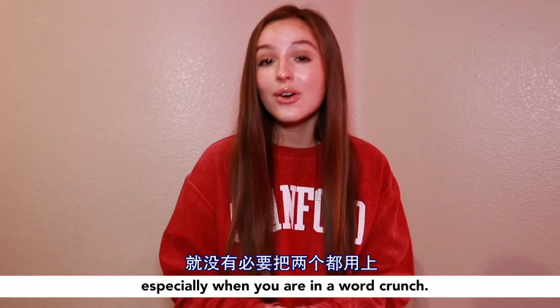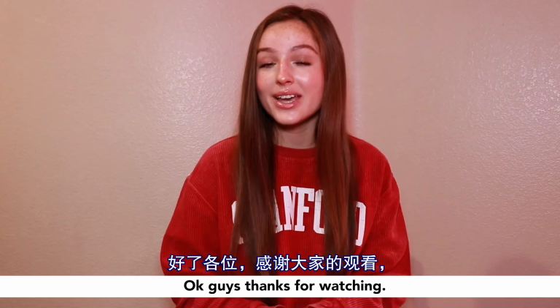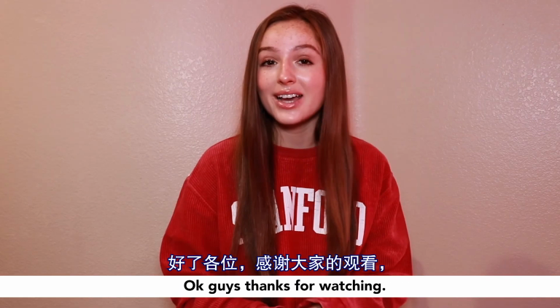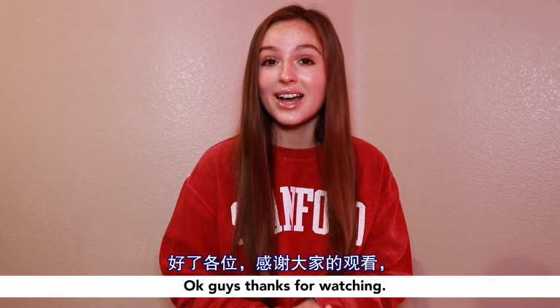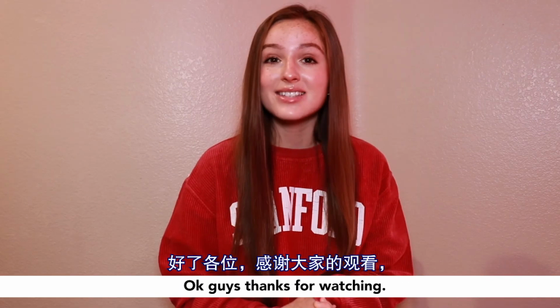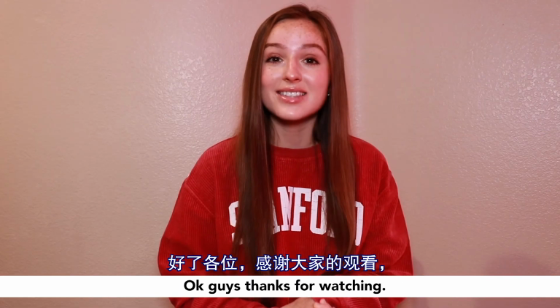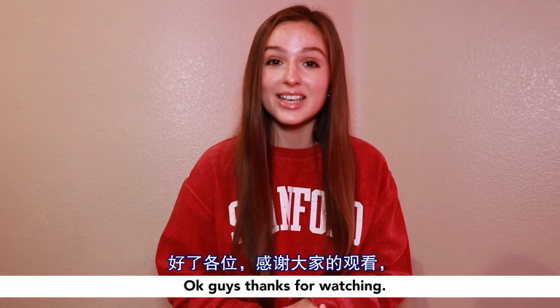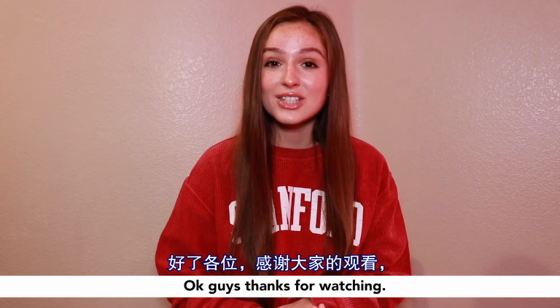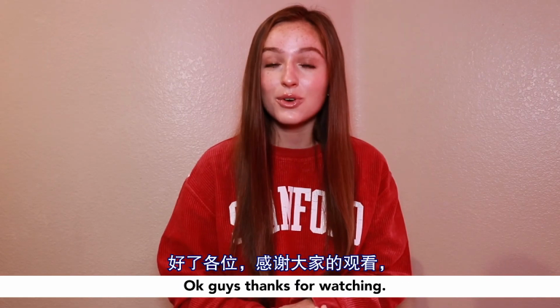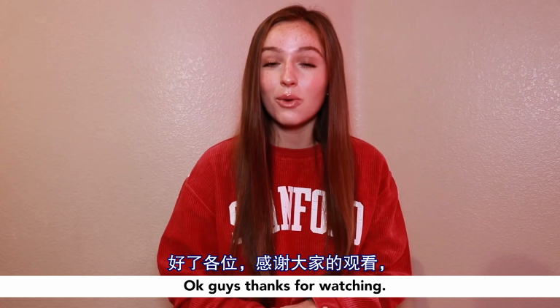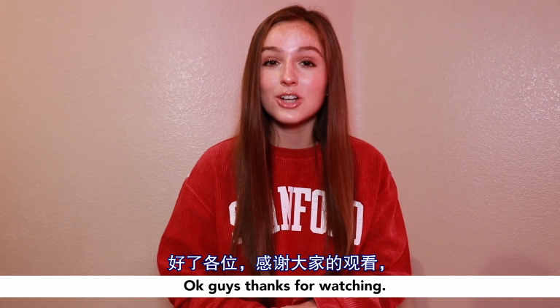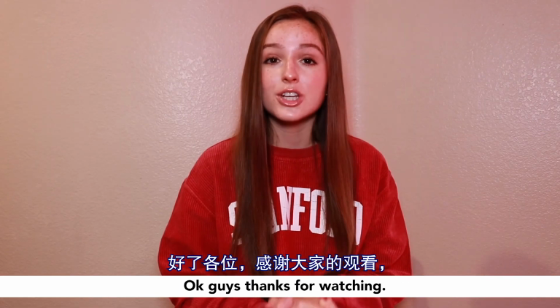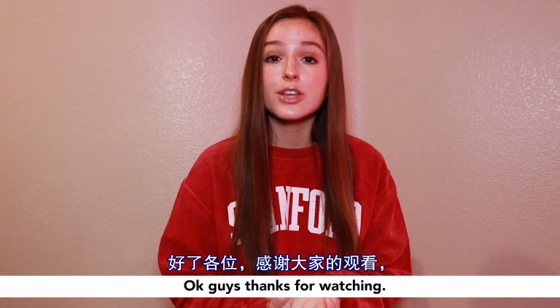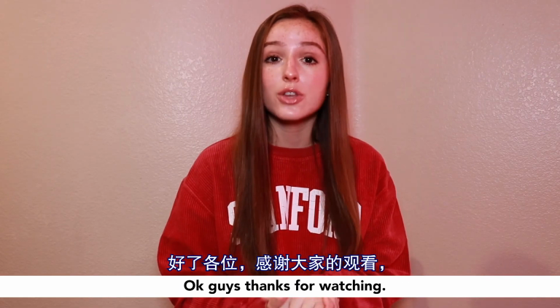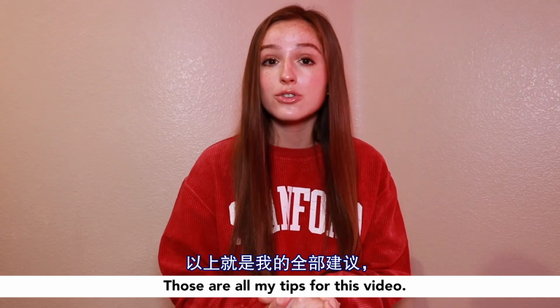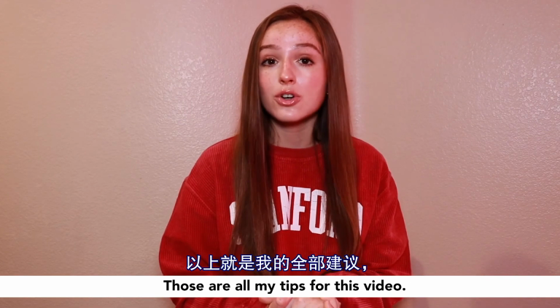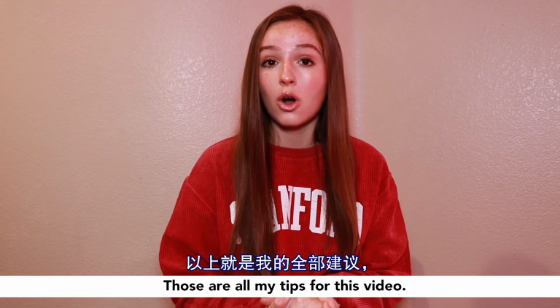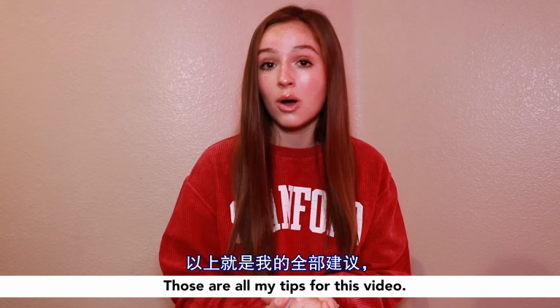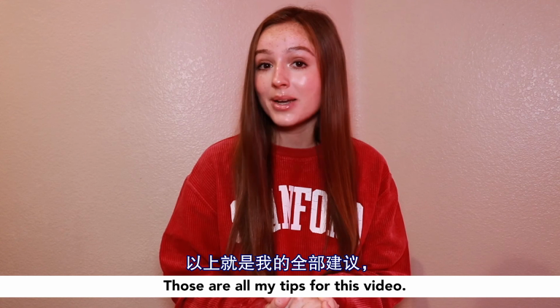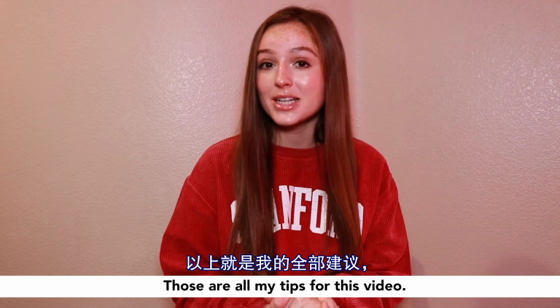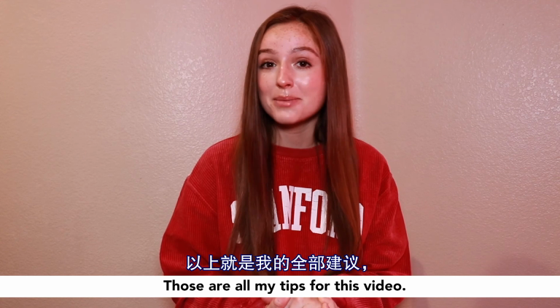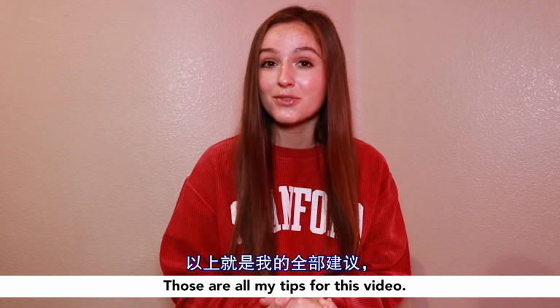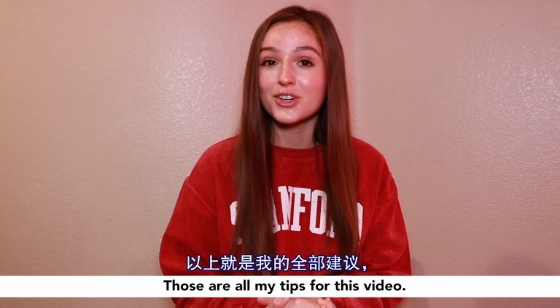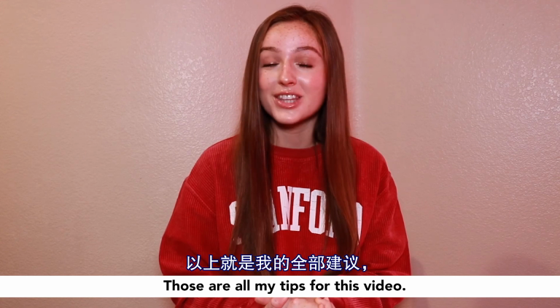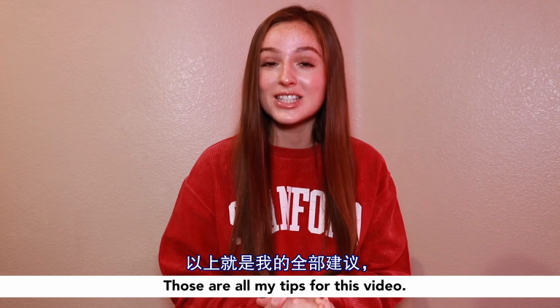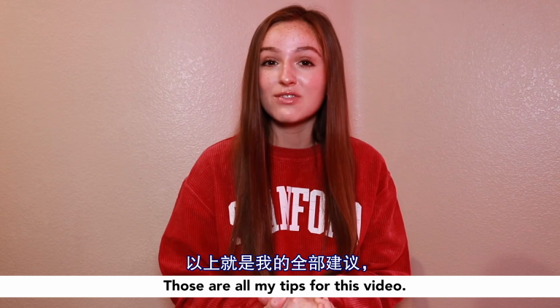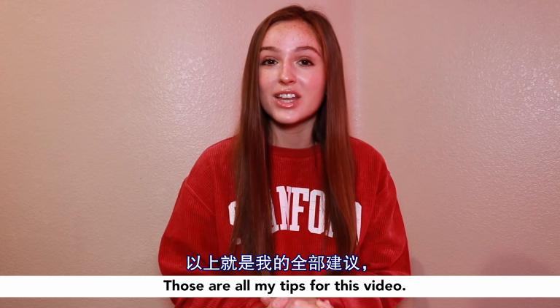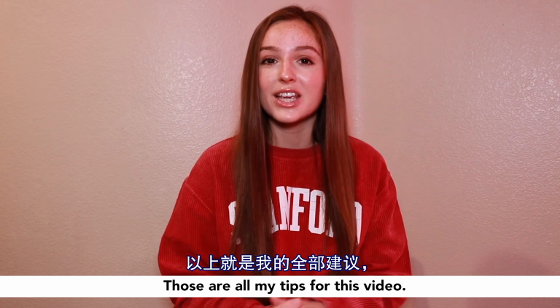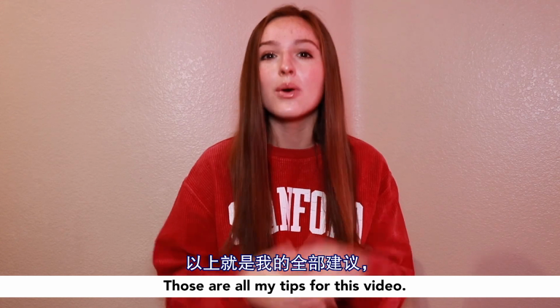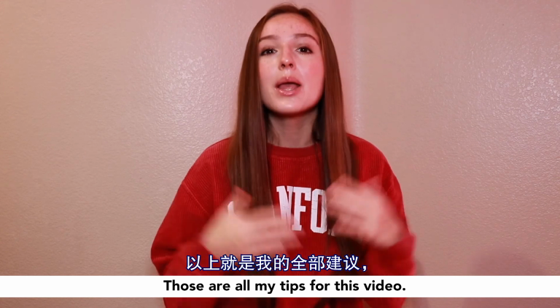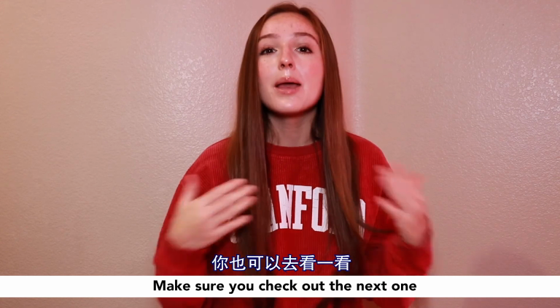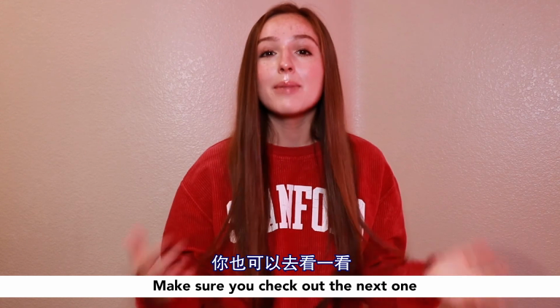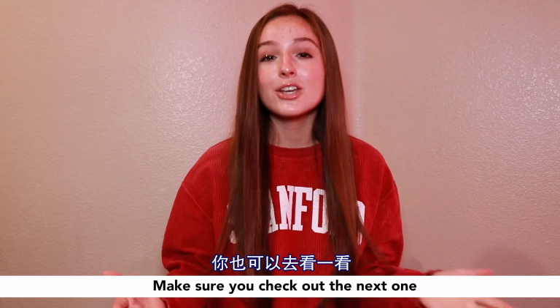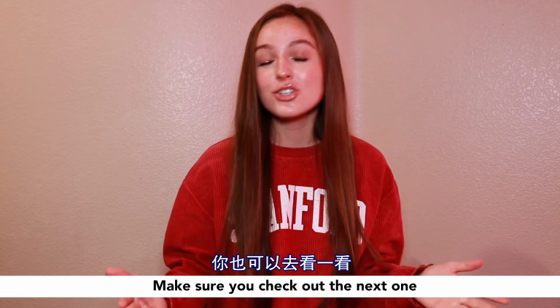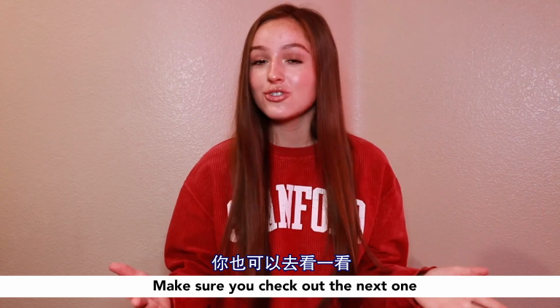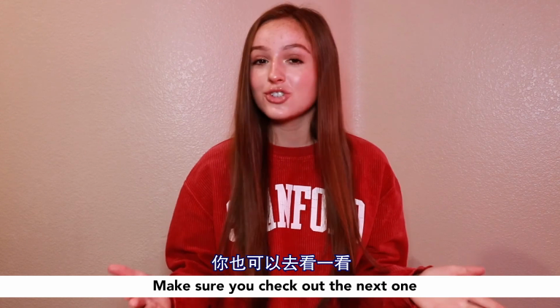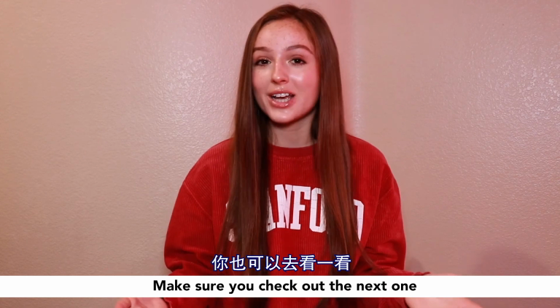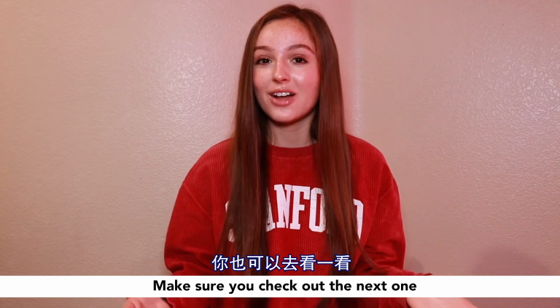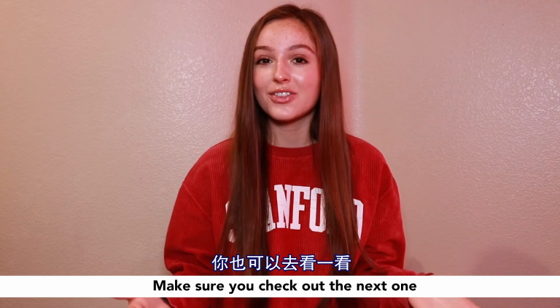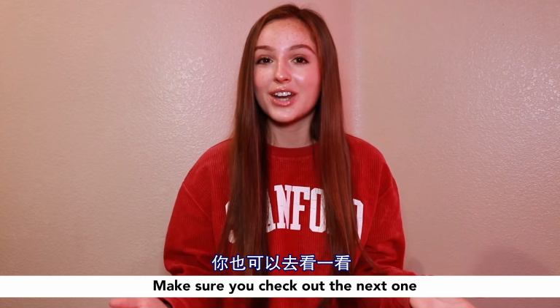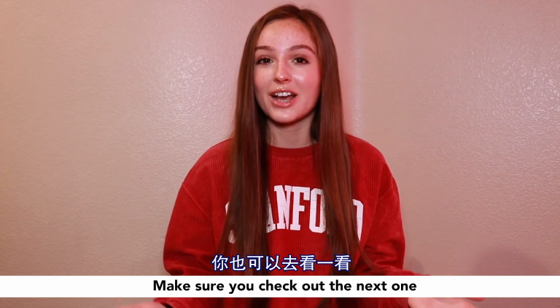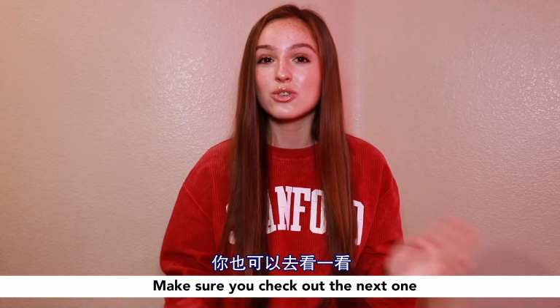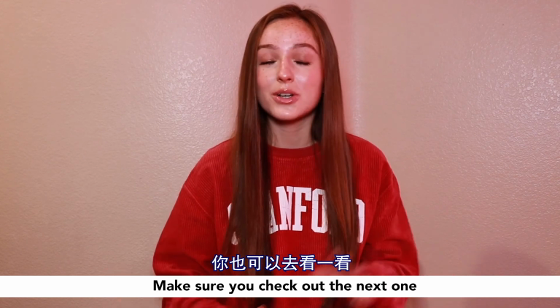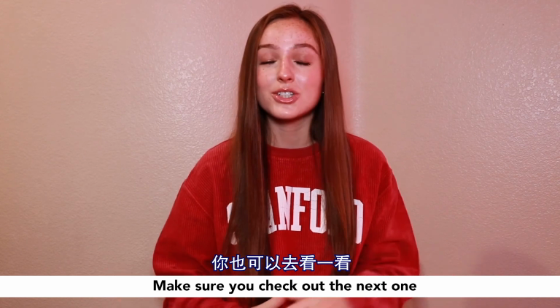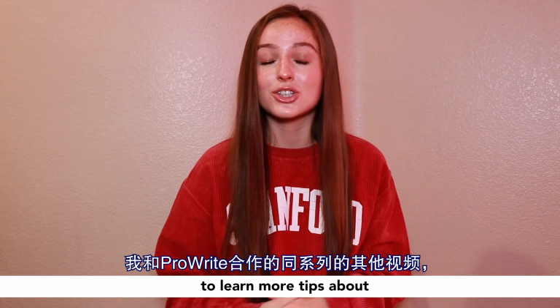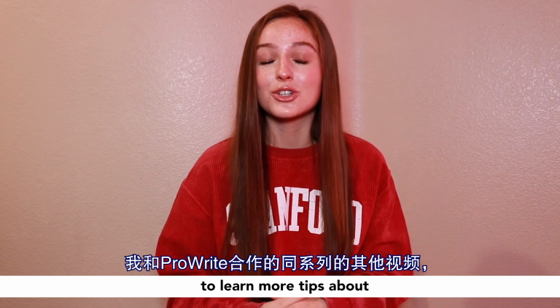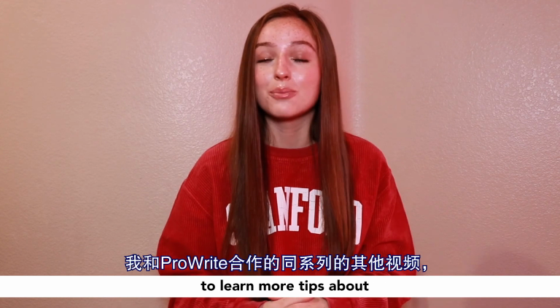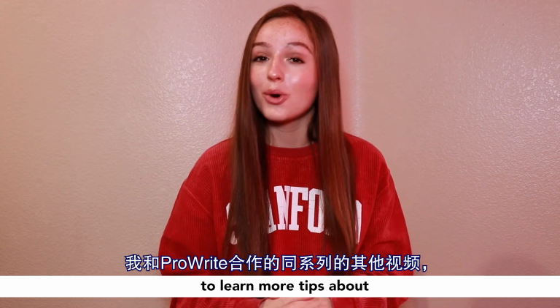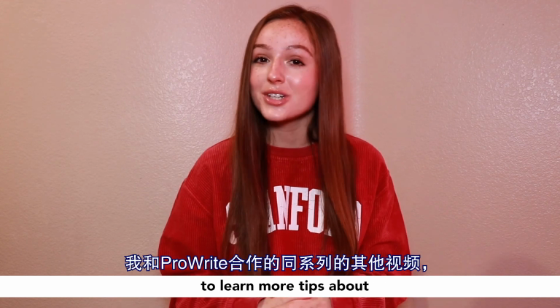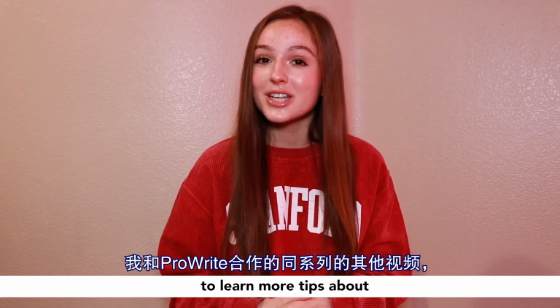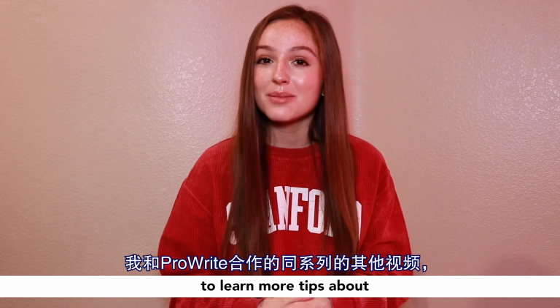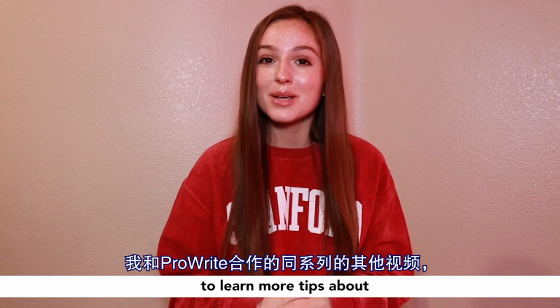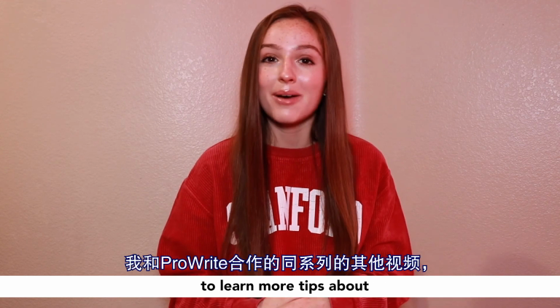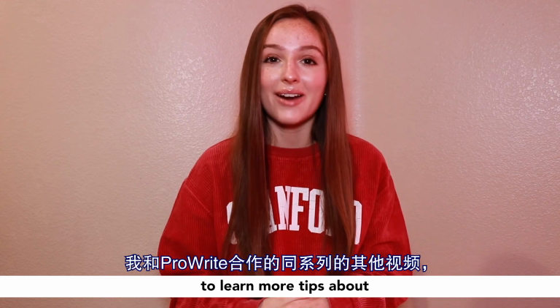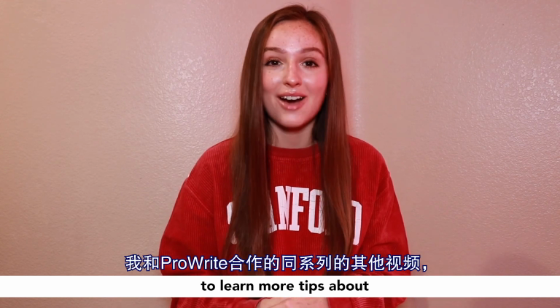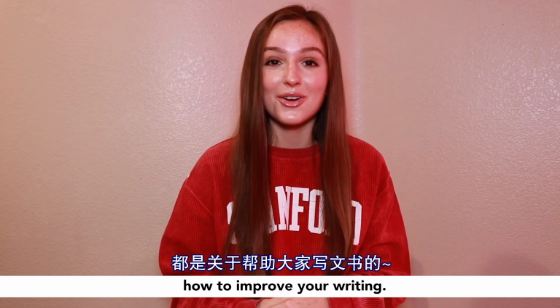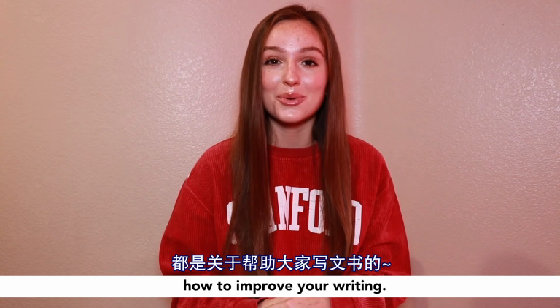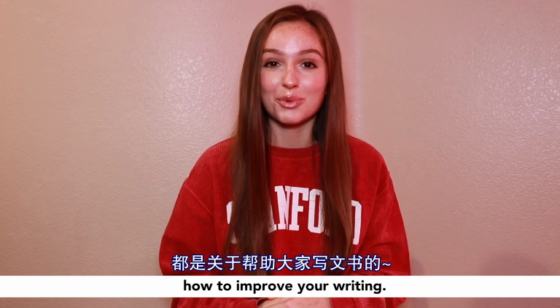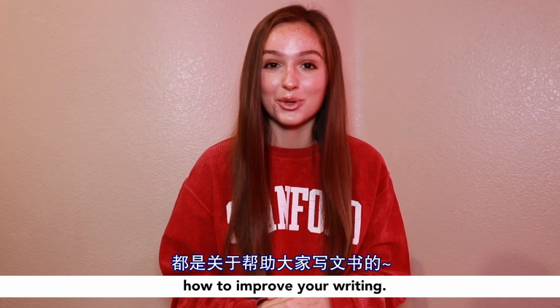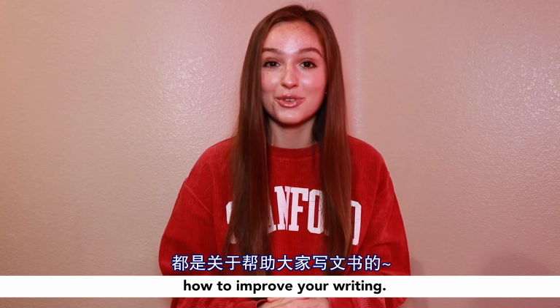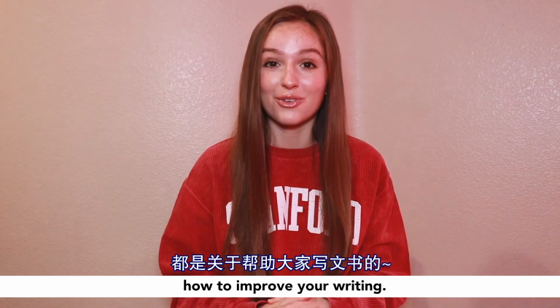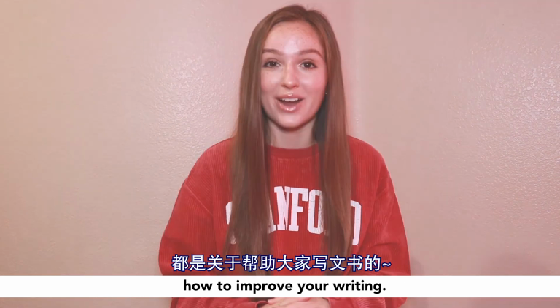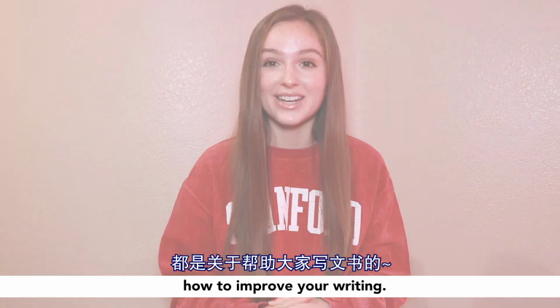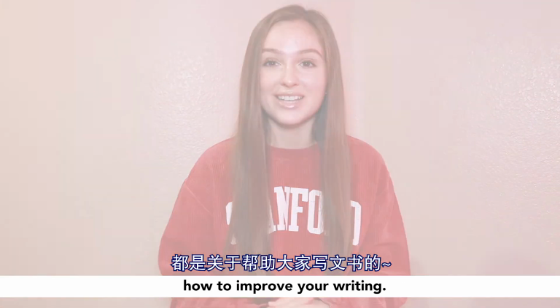Thanks for watching. Those are all my tips for this video. Make sure you check out the next one to learn more tips about how to improve your writing.